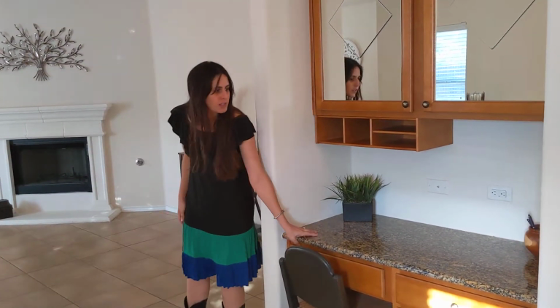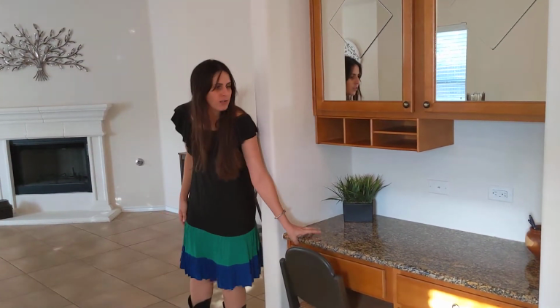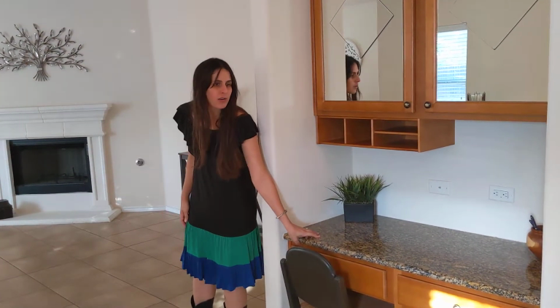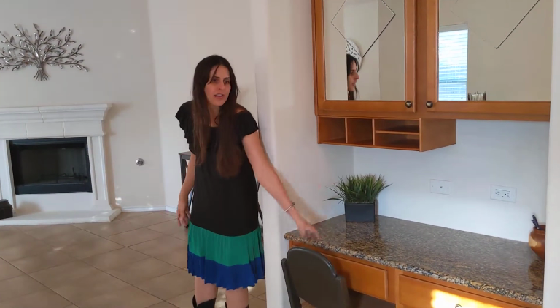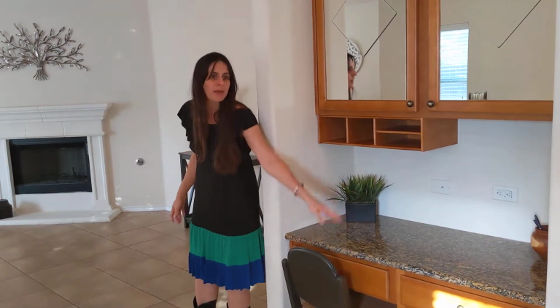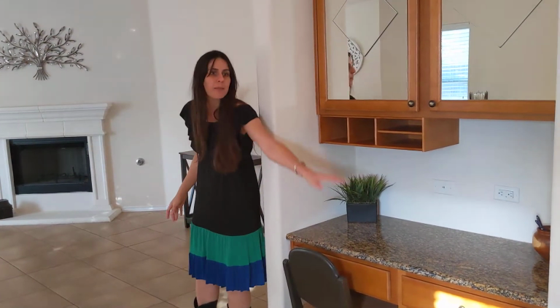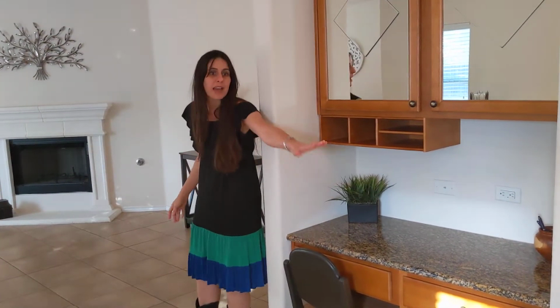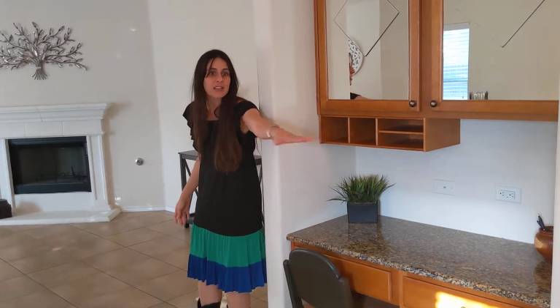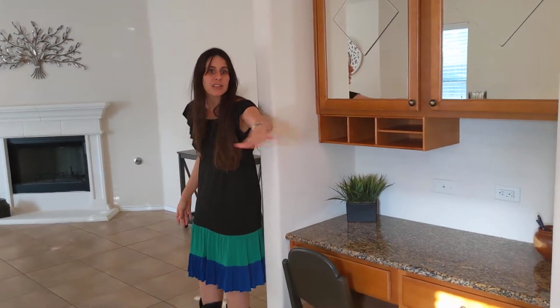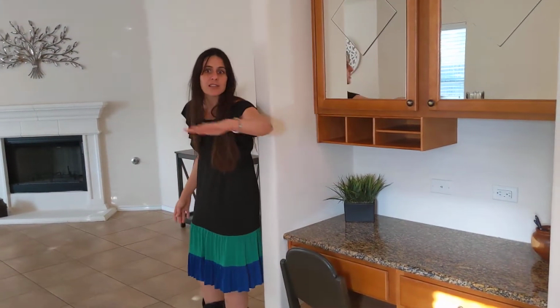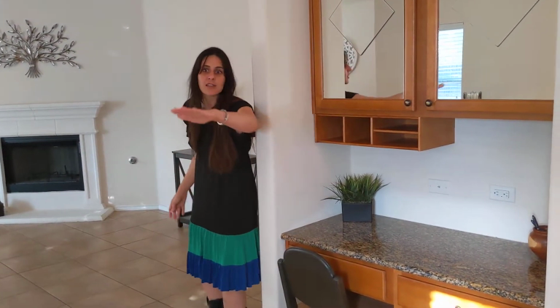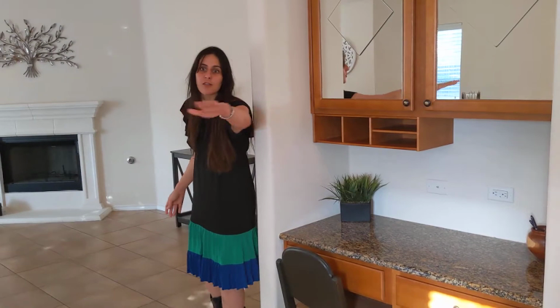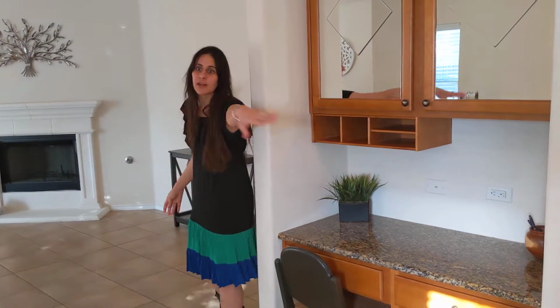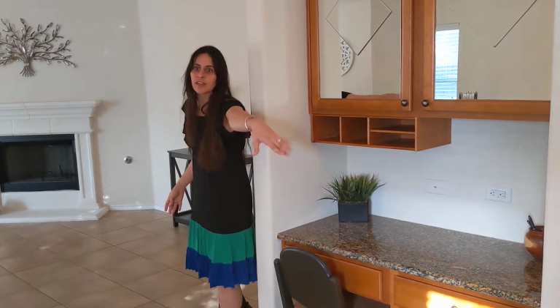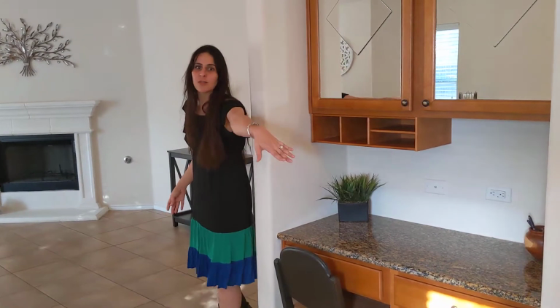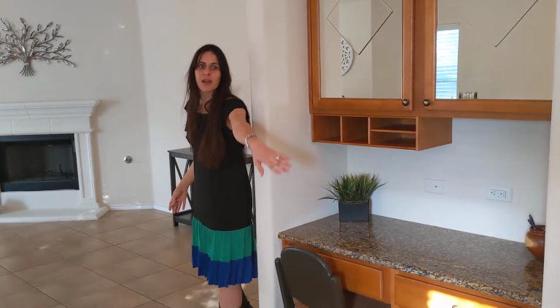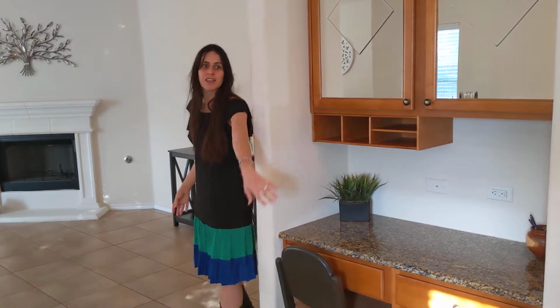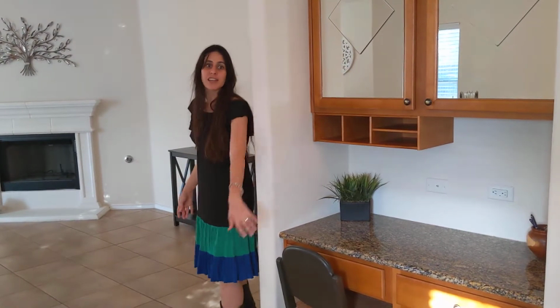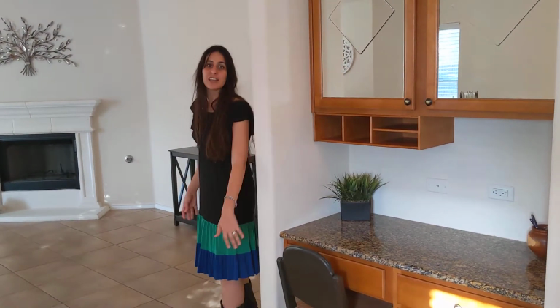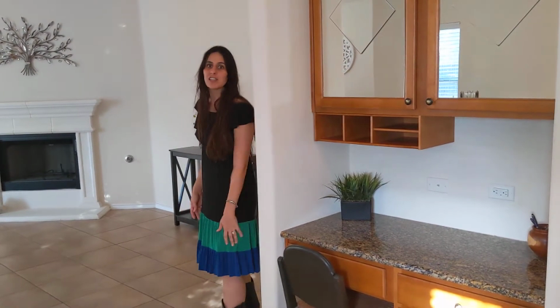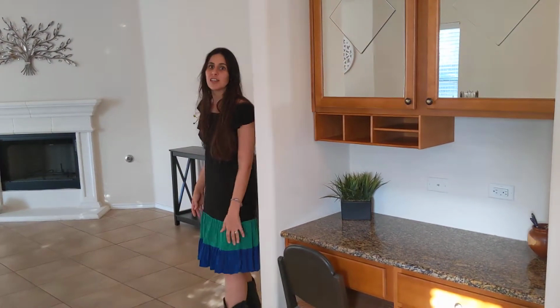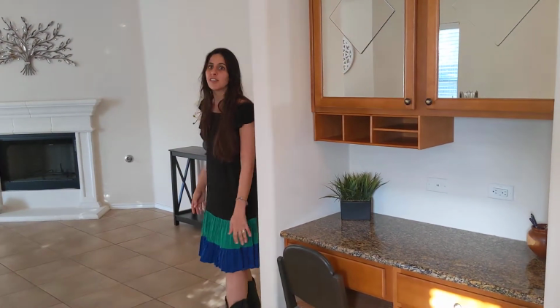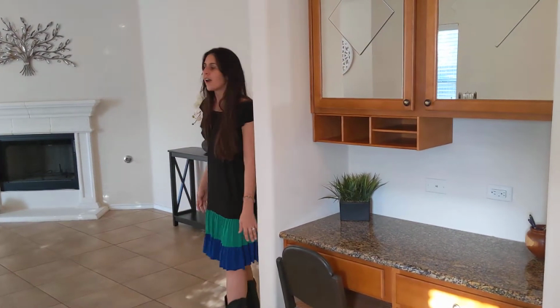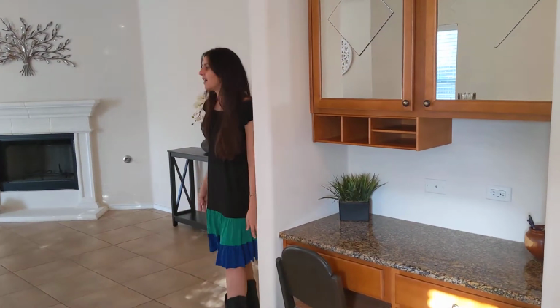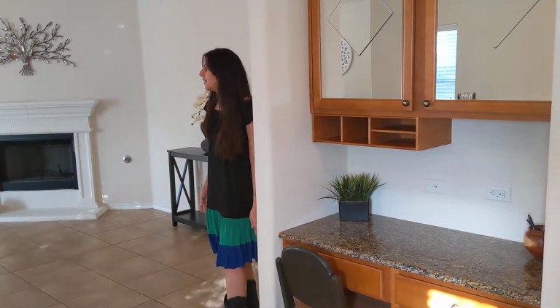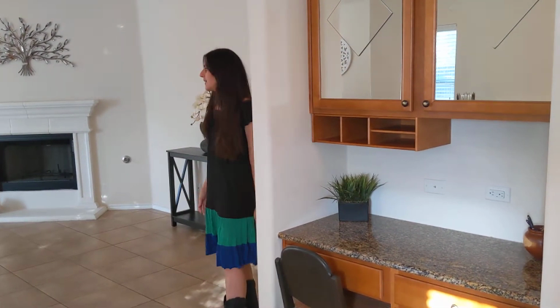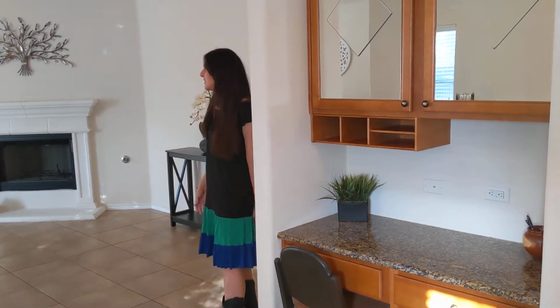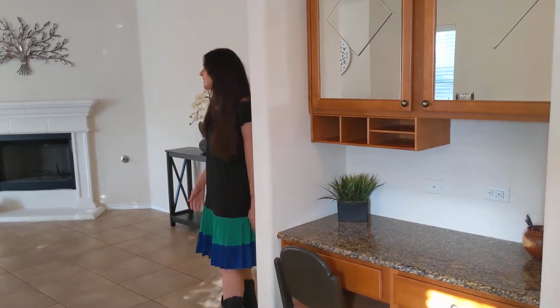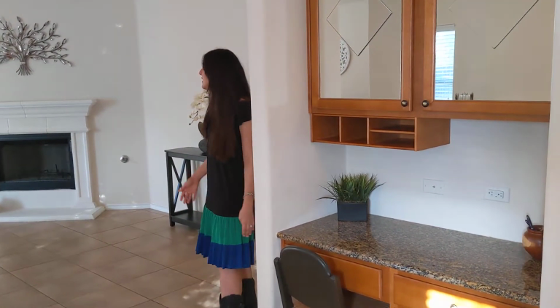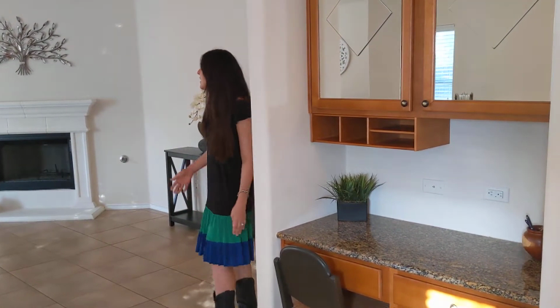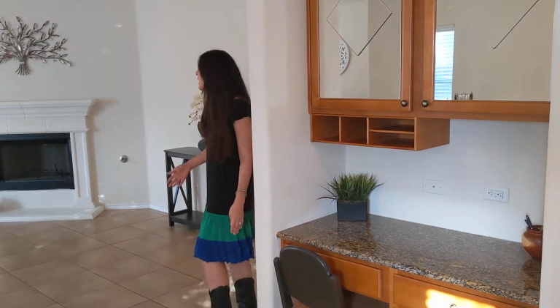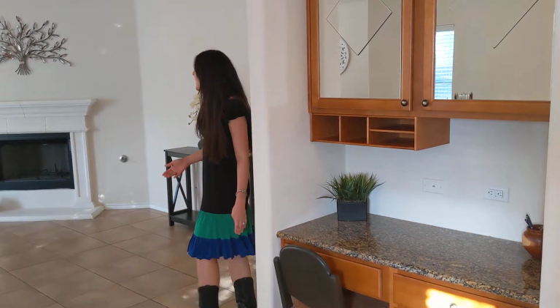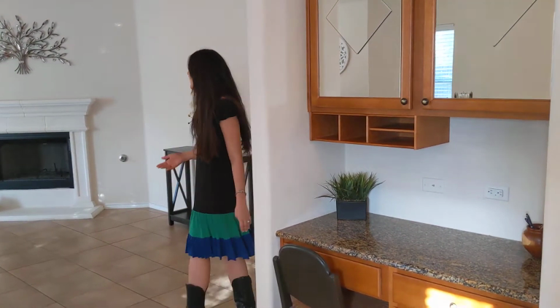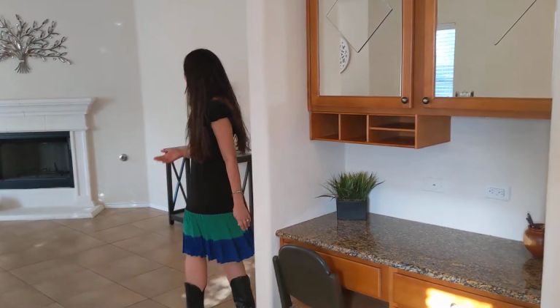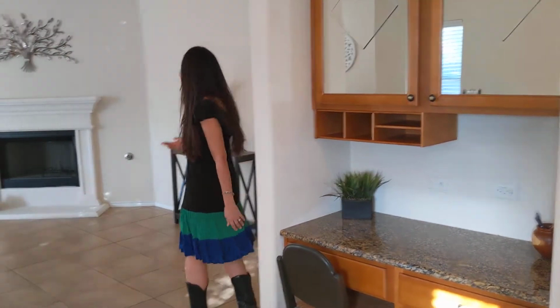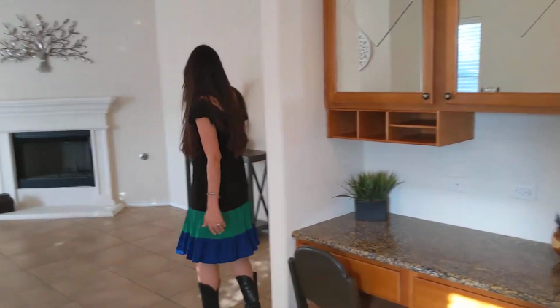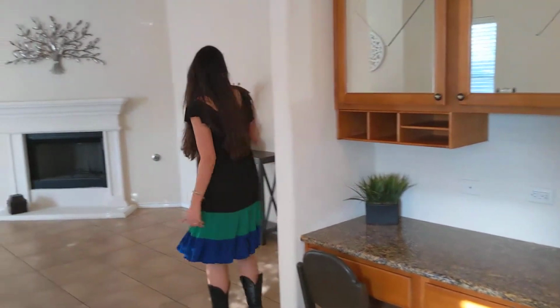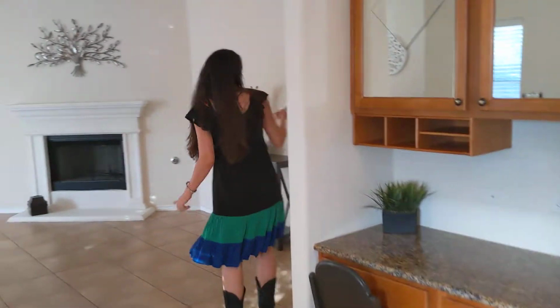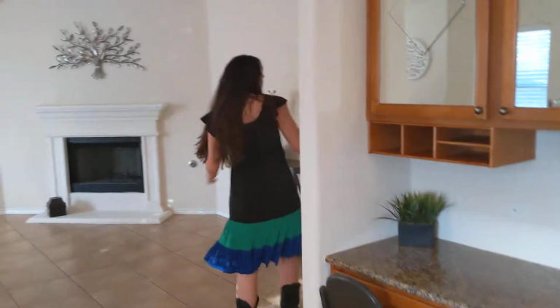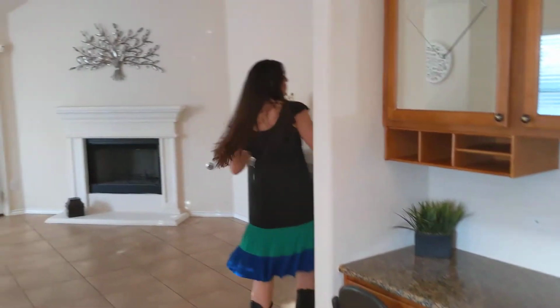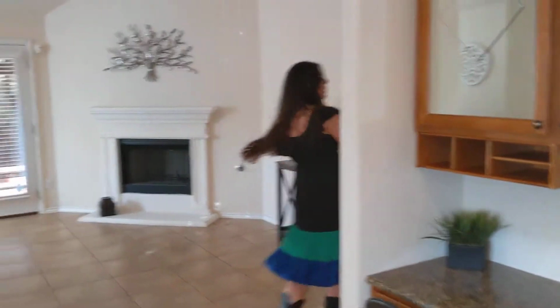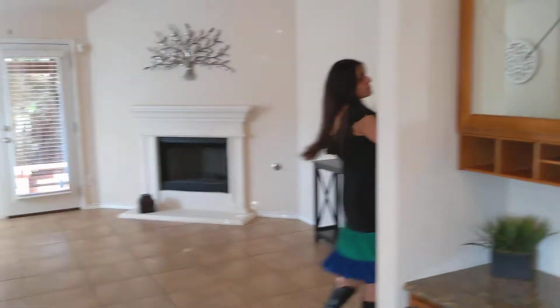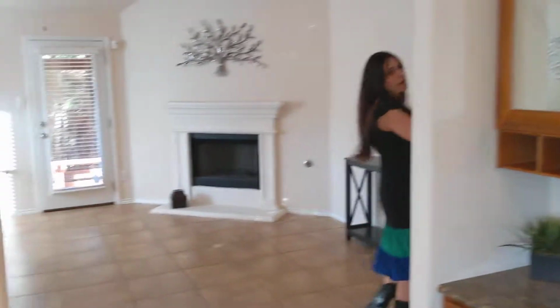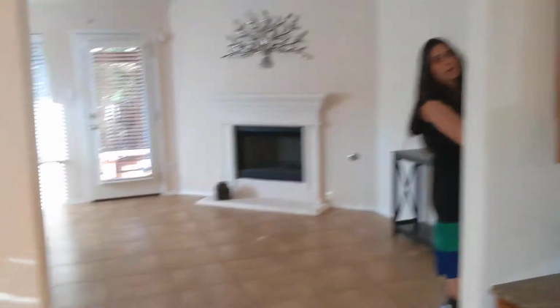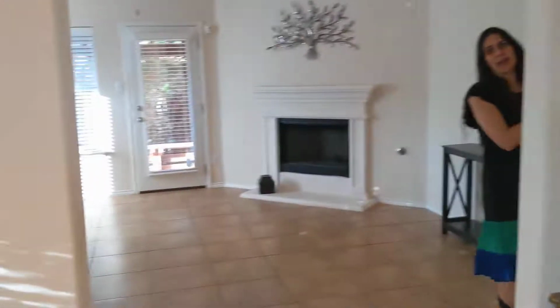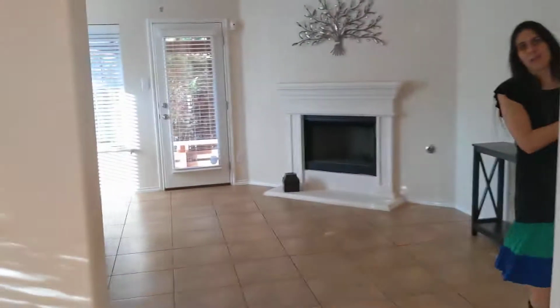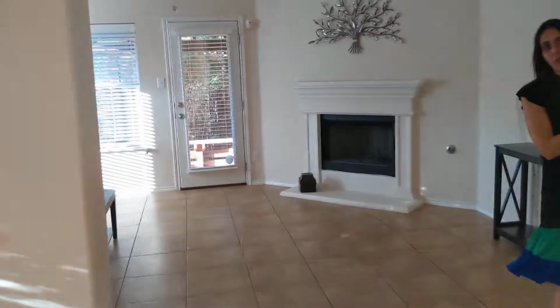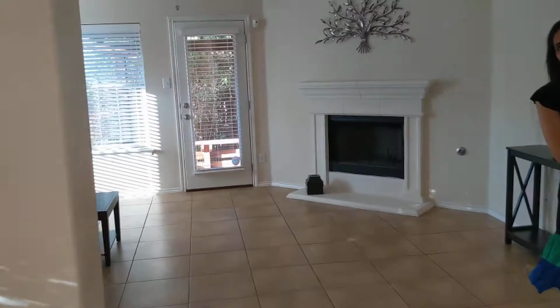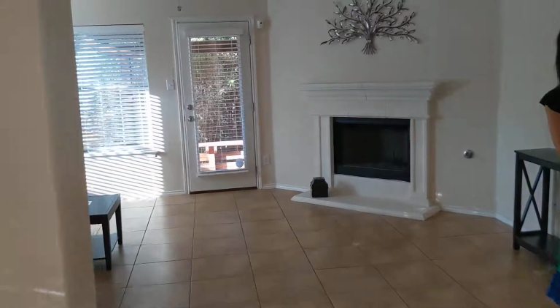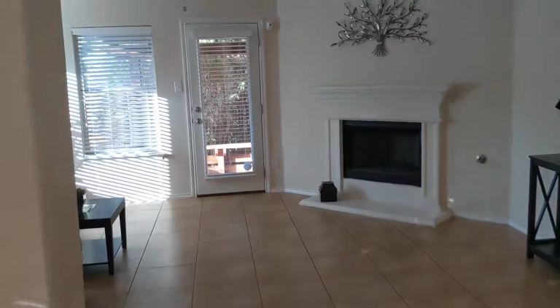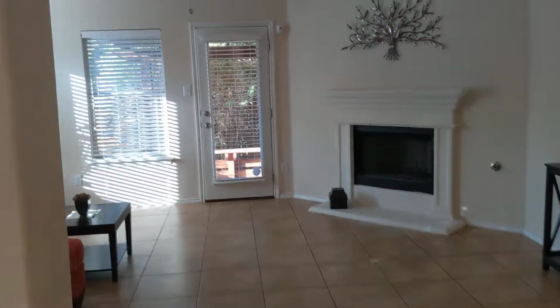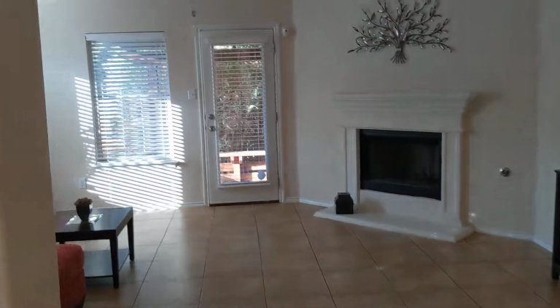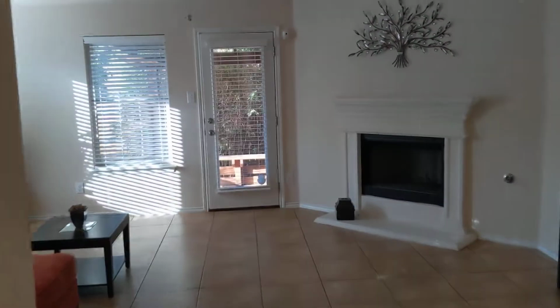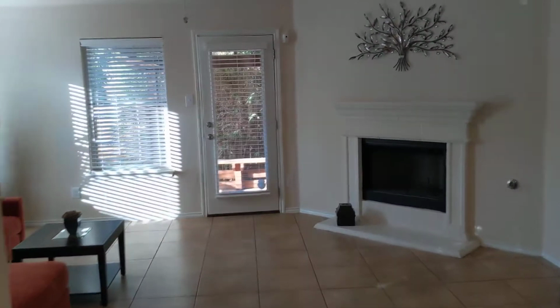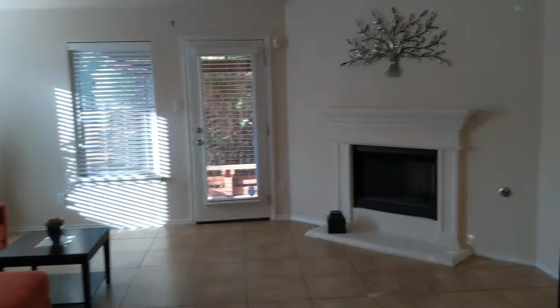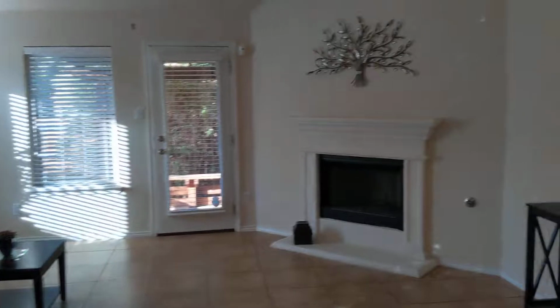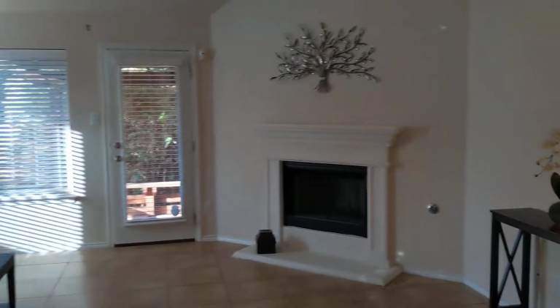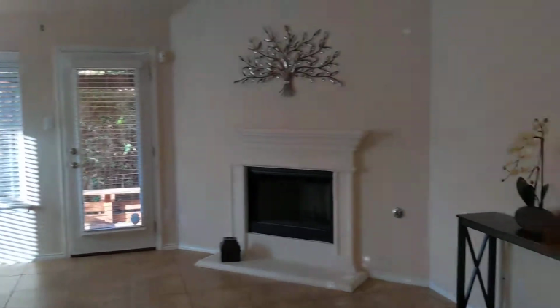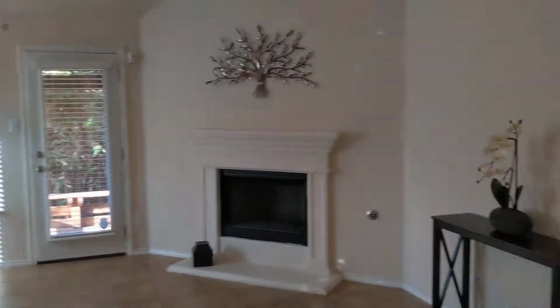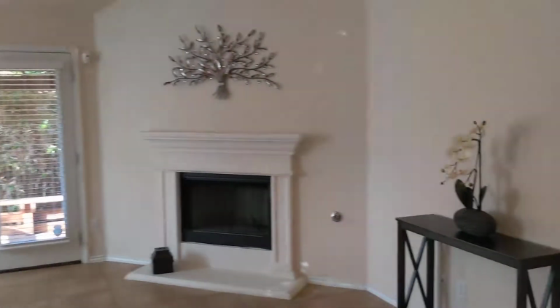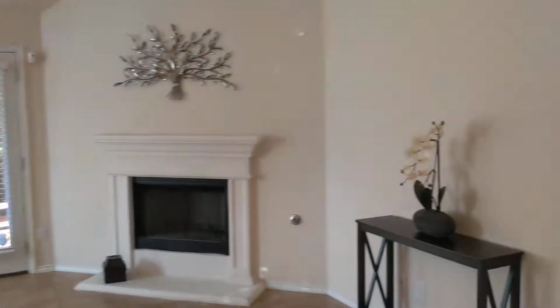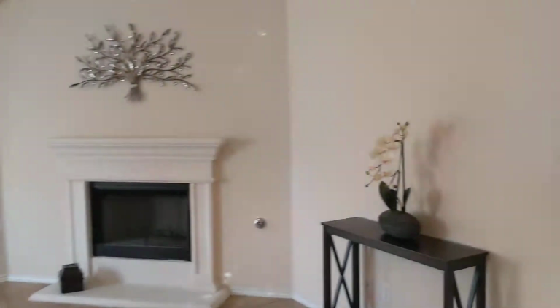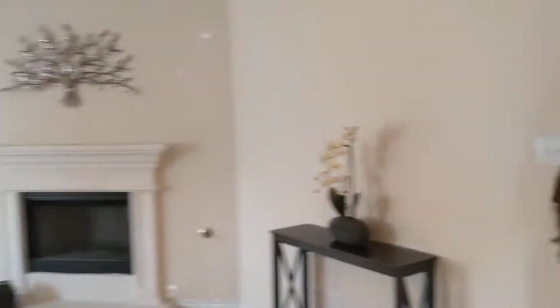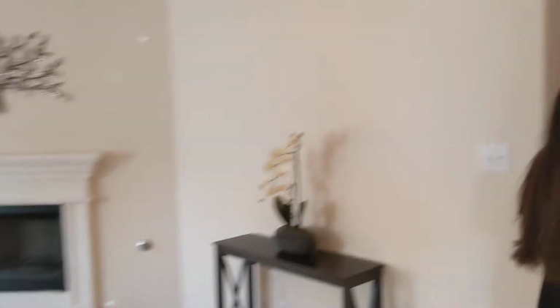Of course, the granite matches the granite throughout the kitchen and the island. And we have our three other bedrooms down this hall.